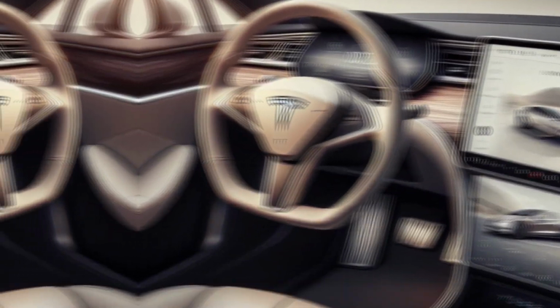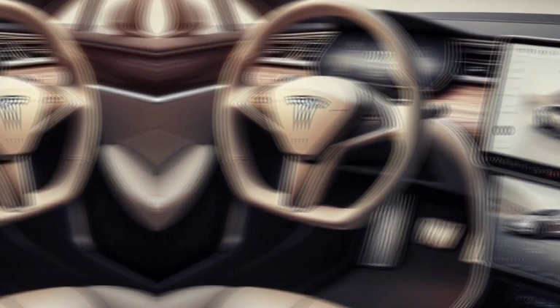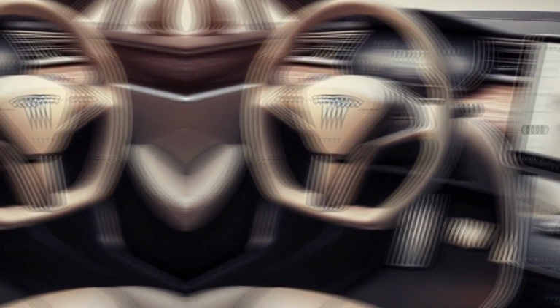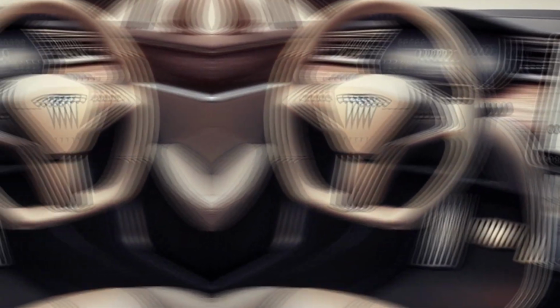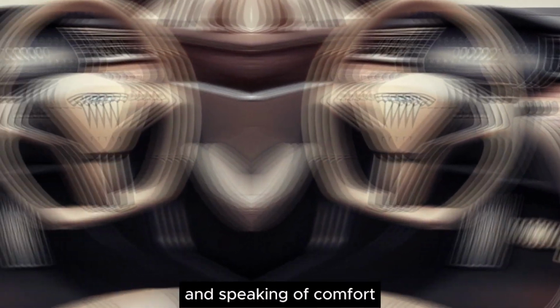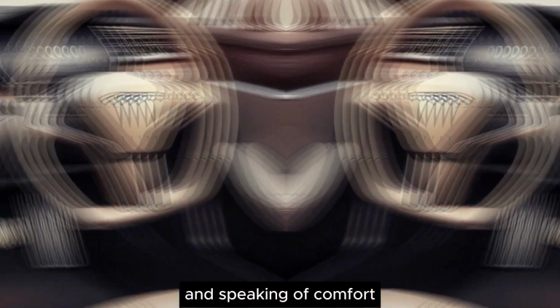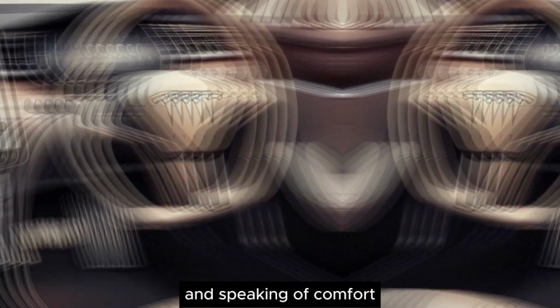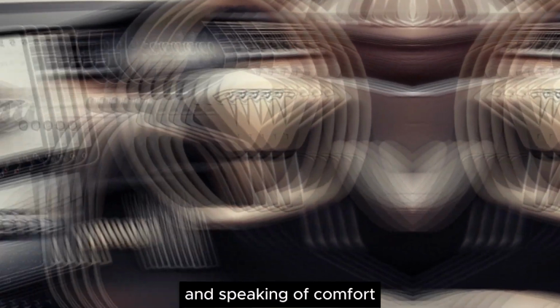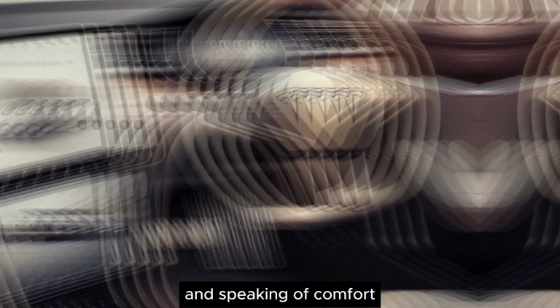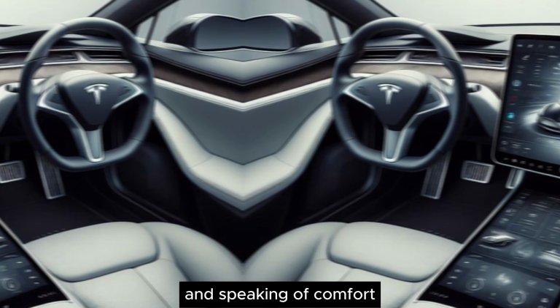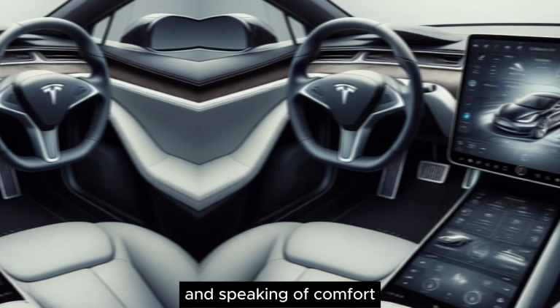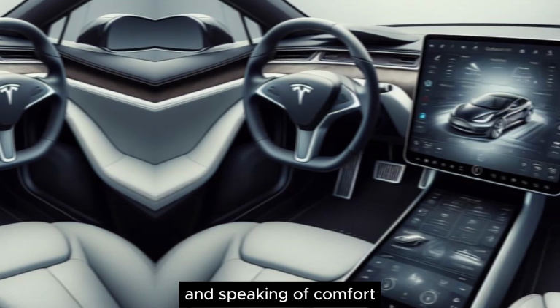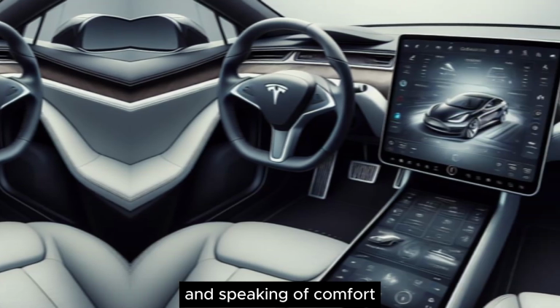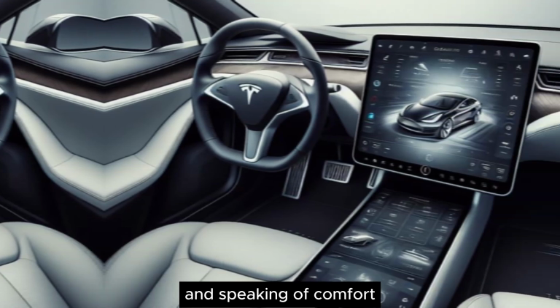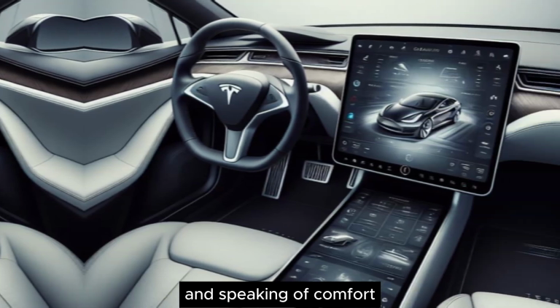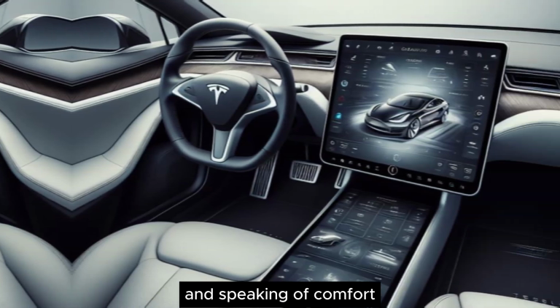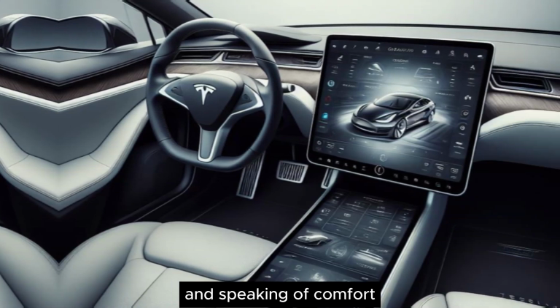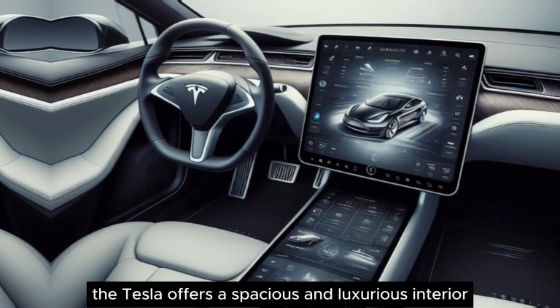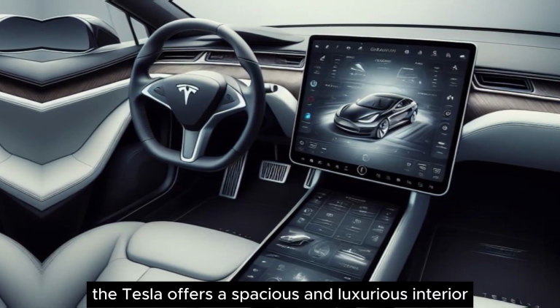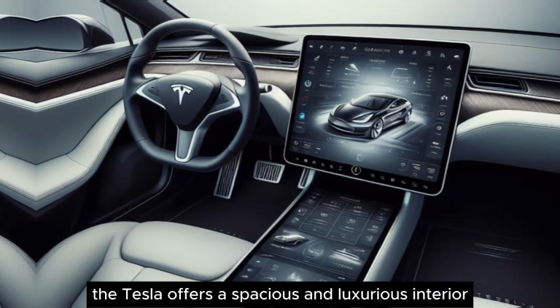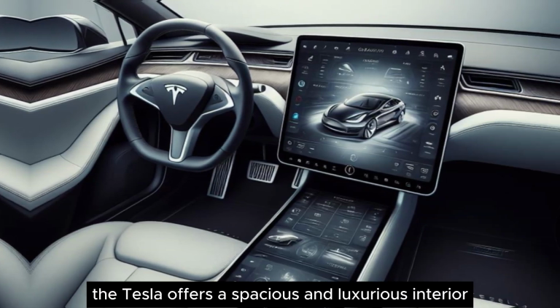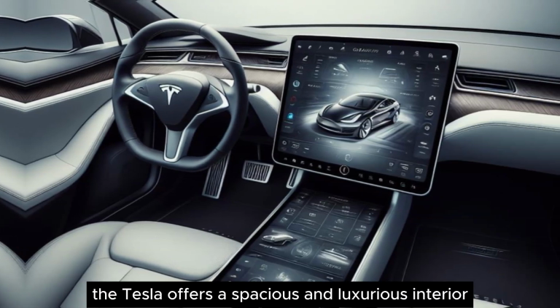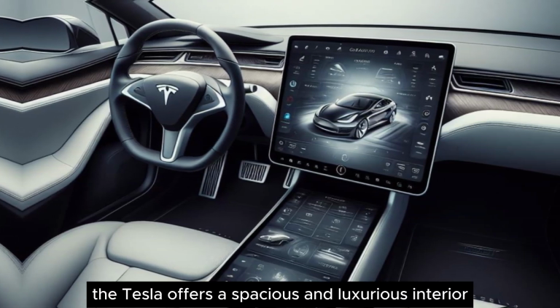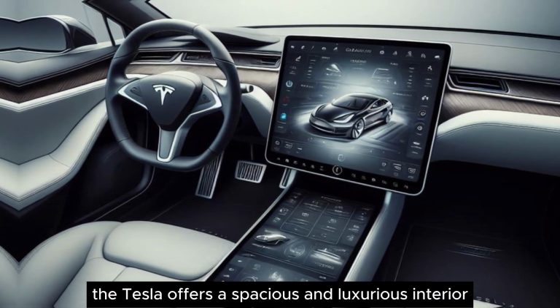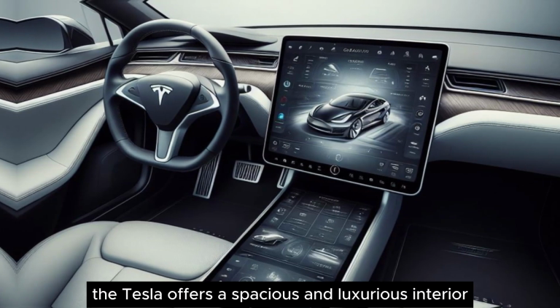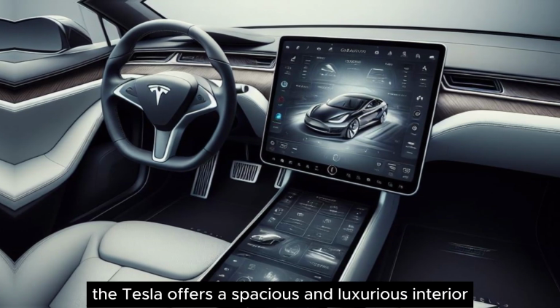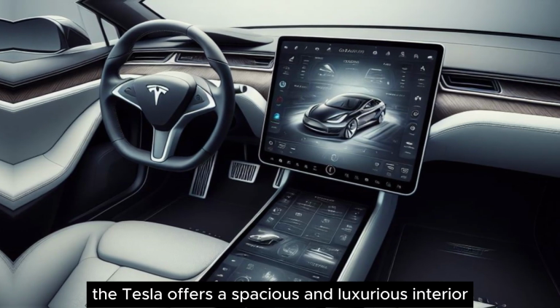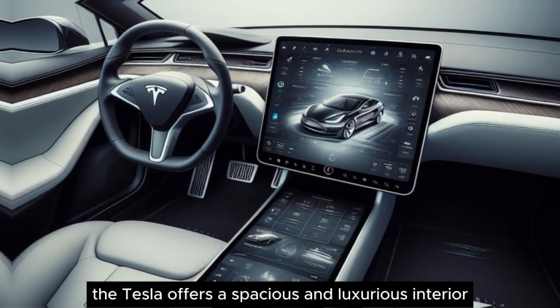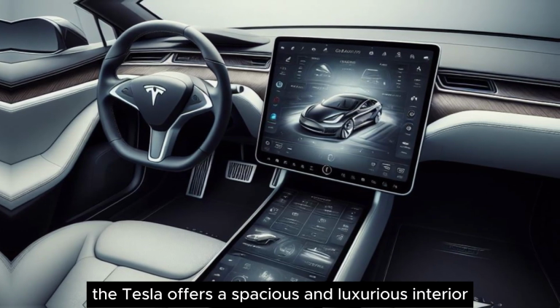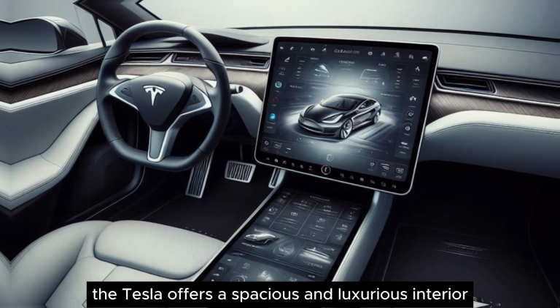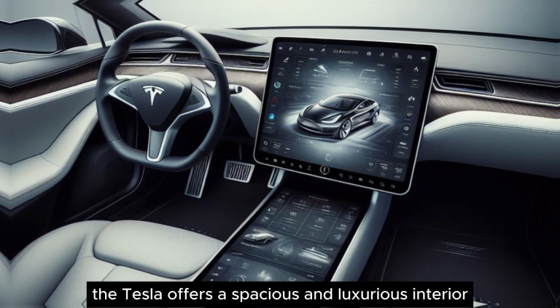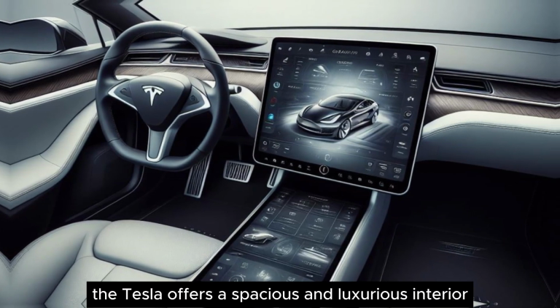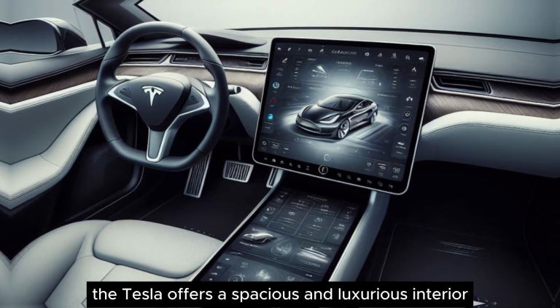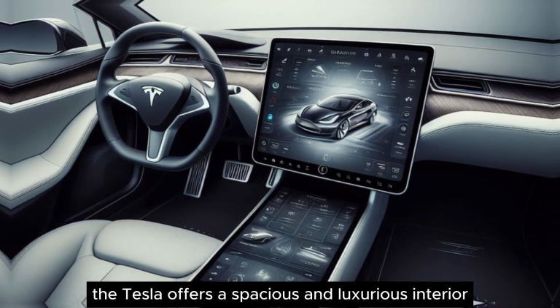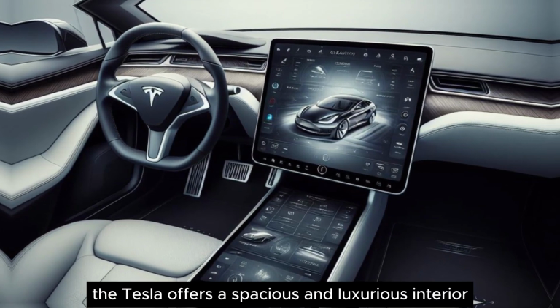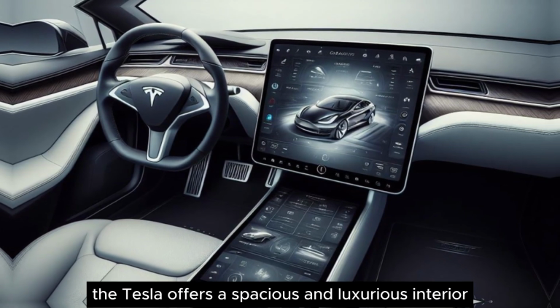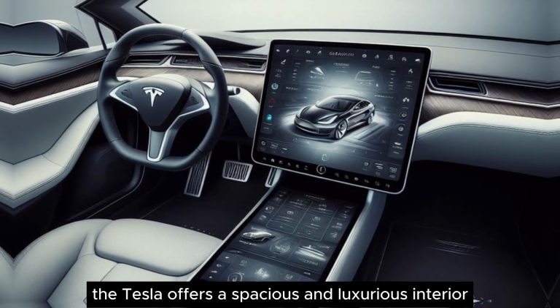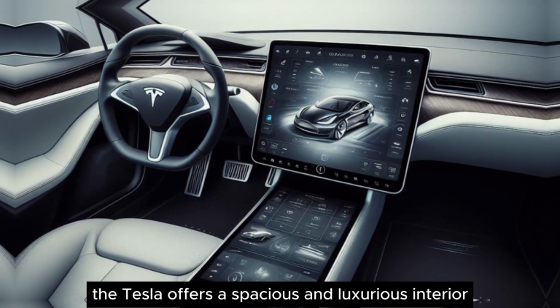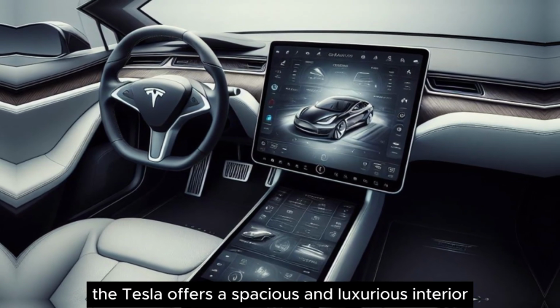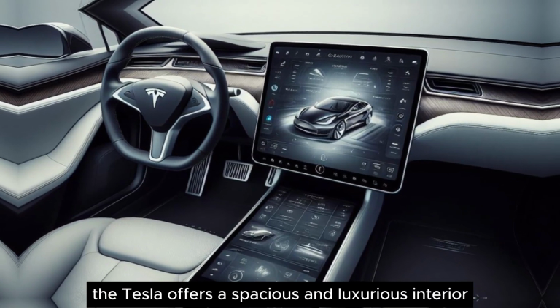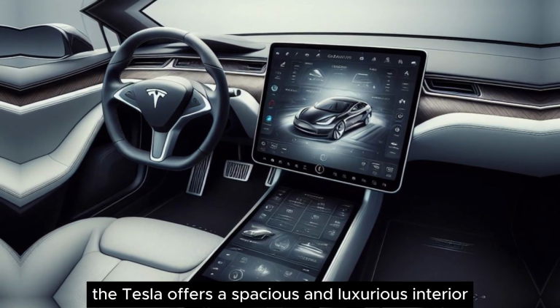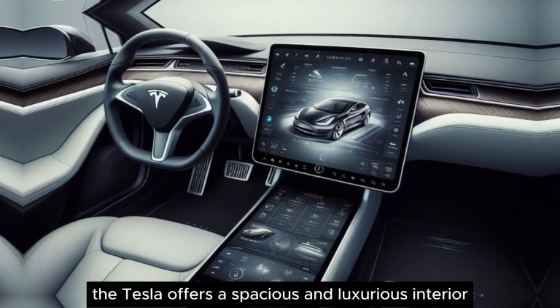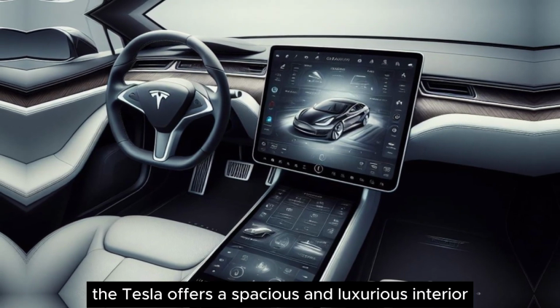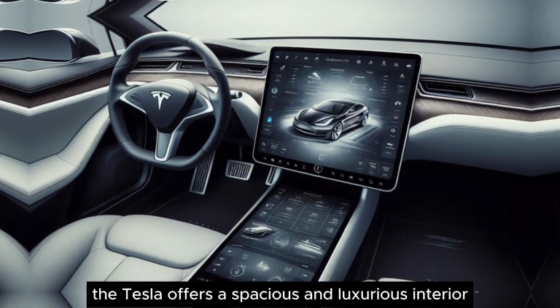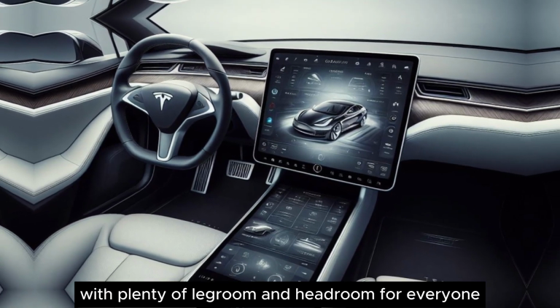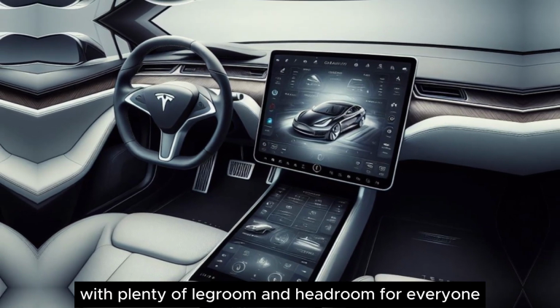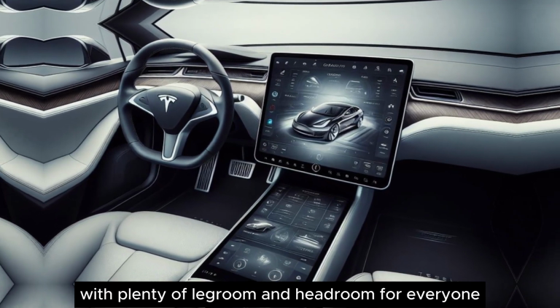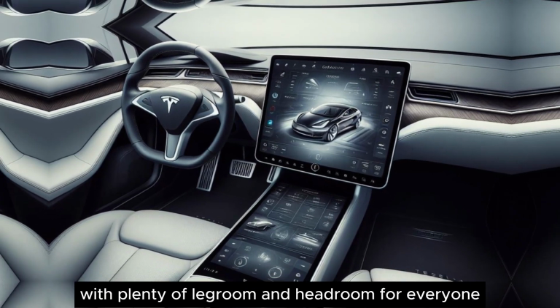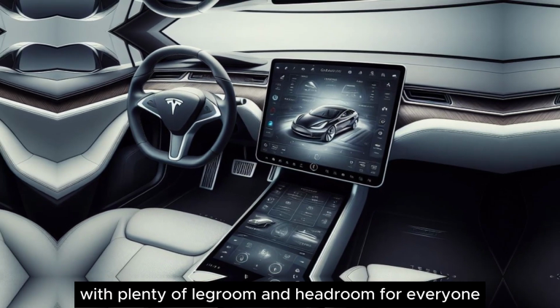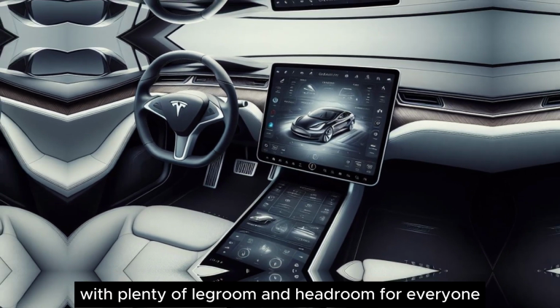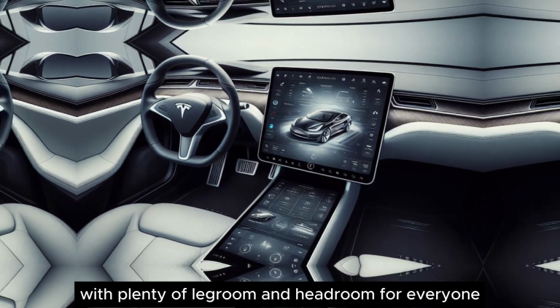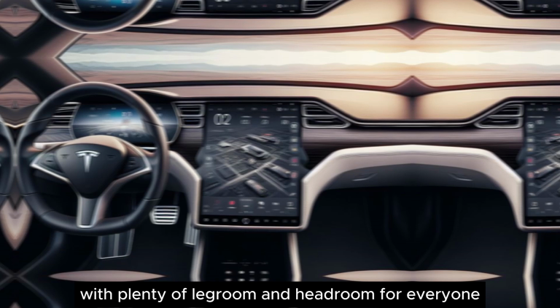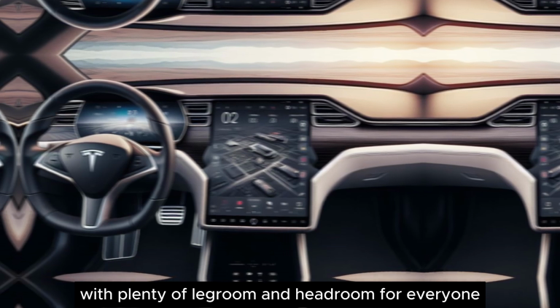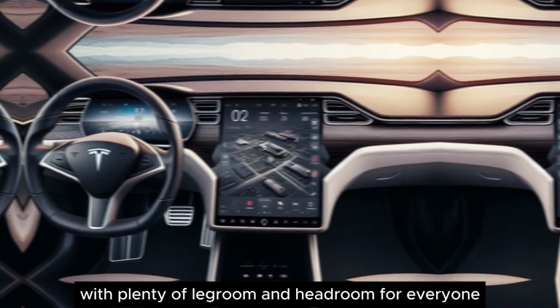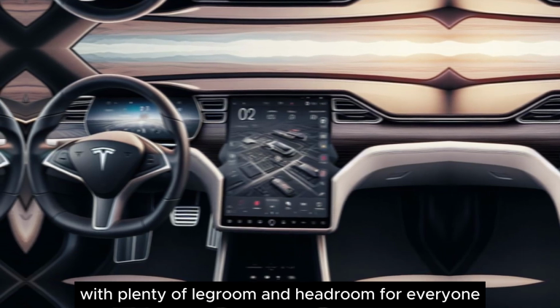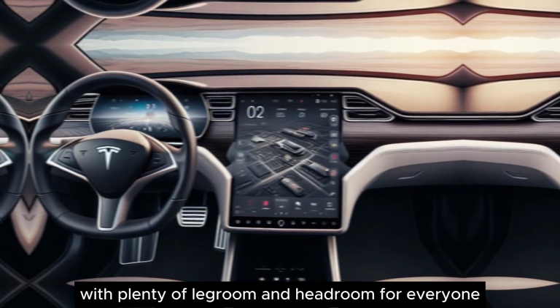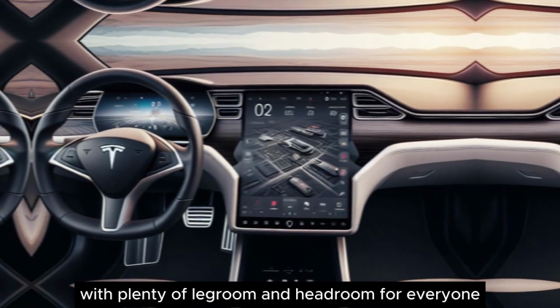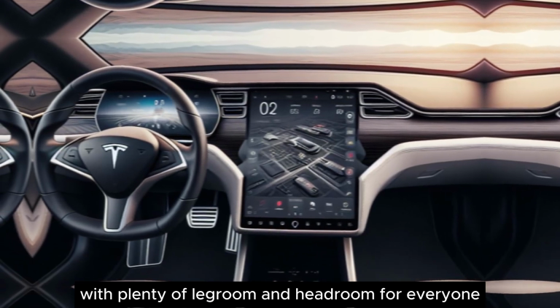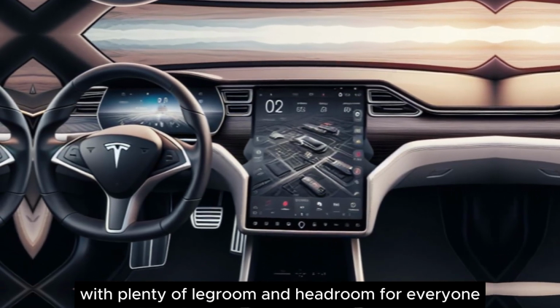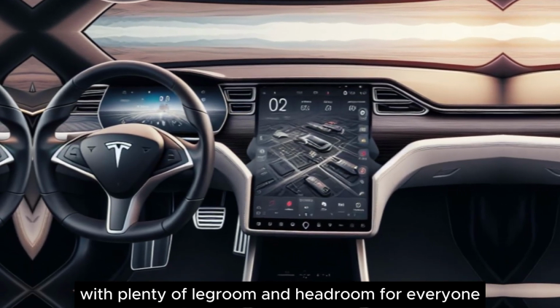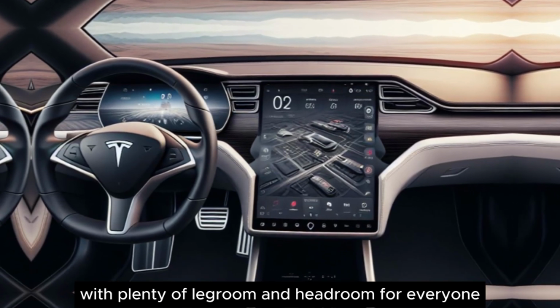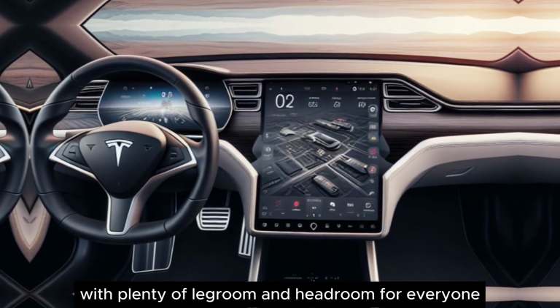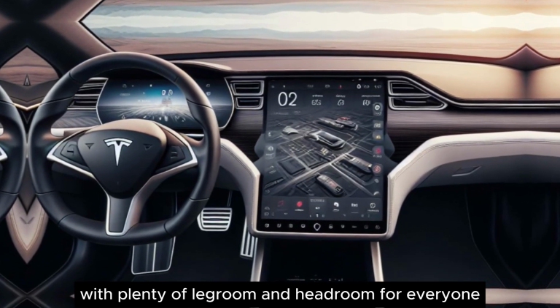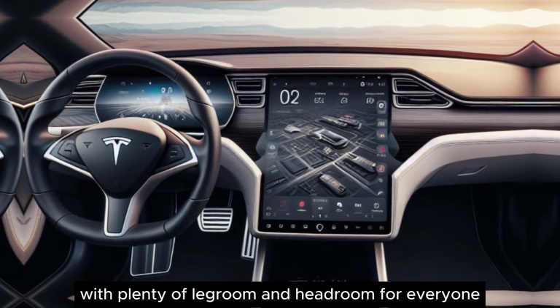And speaking of comfort, the Tesla offers a spacious and luxurious interior with plenty of legroom and headroom for everyone.